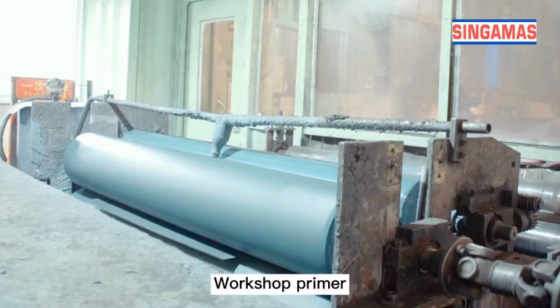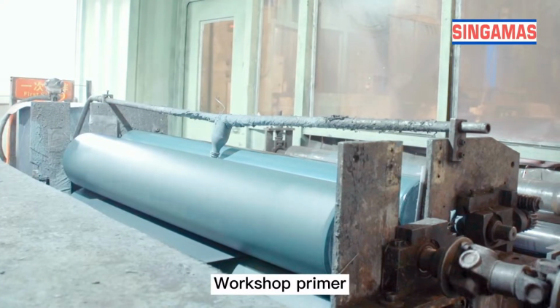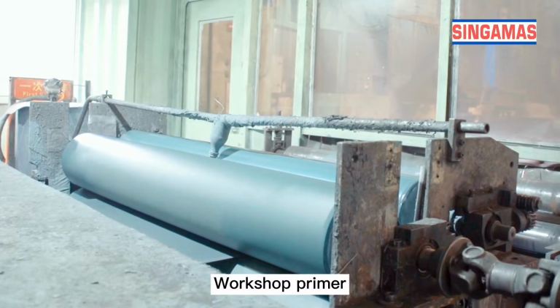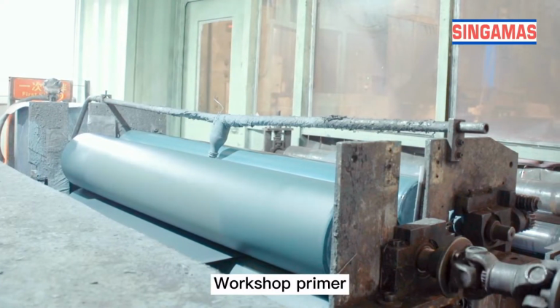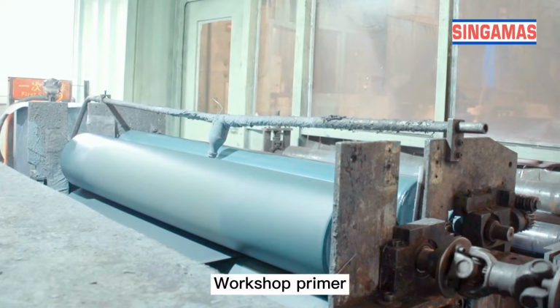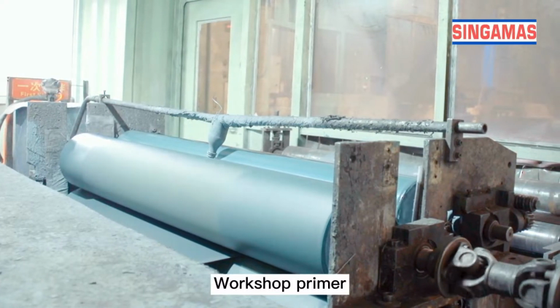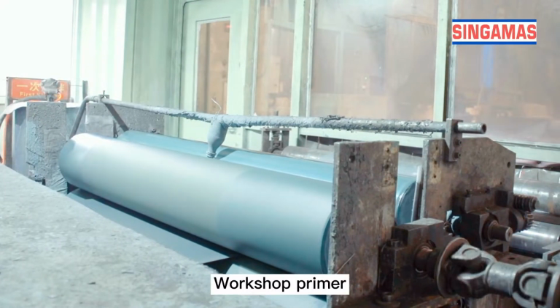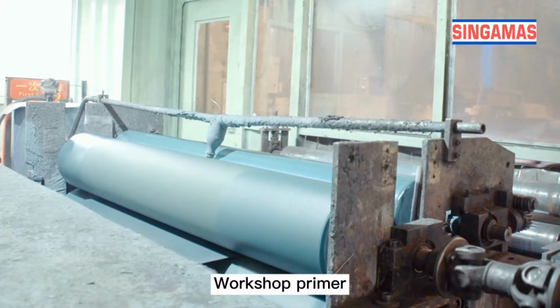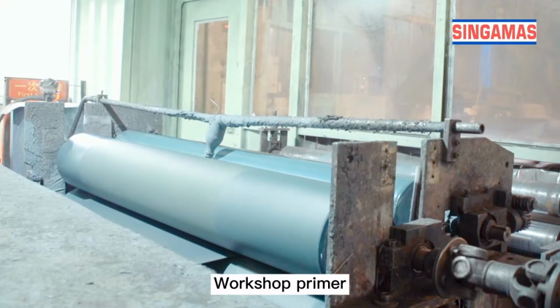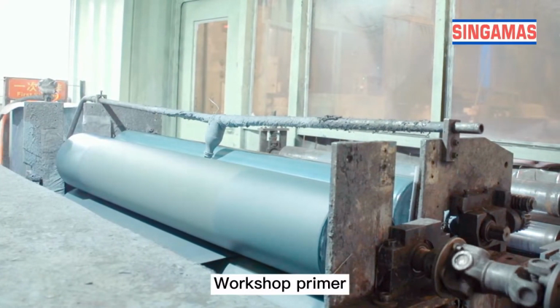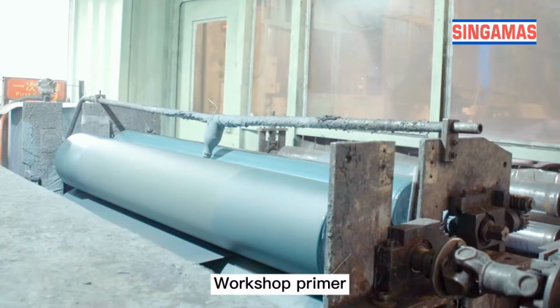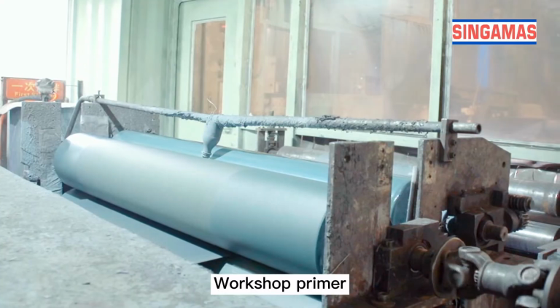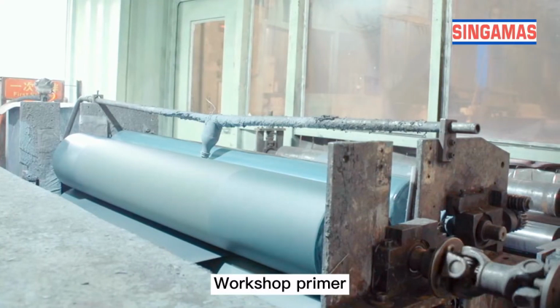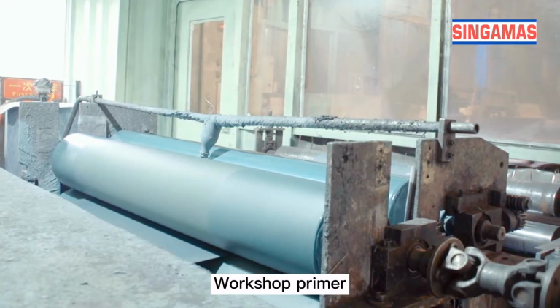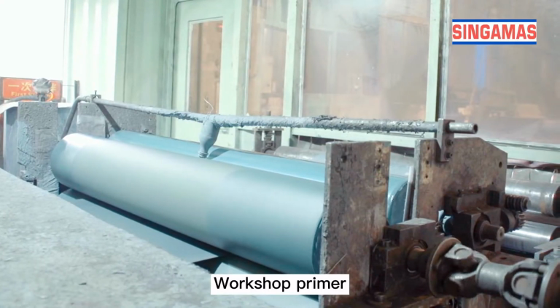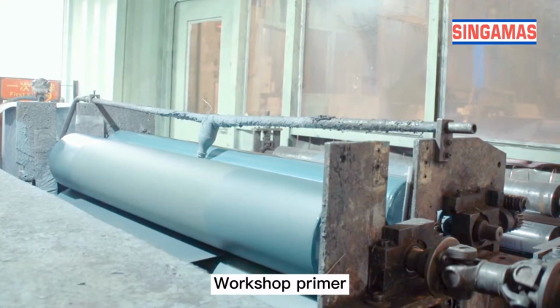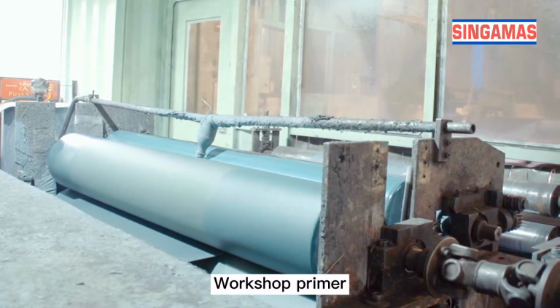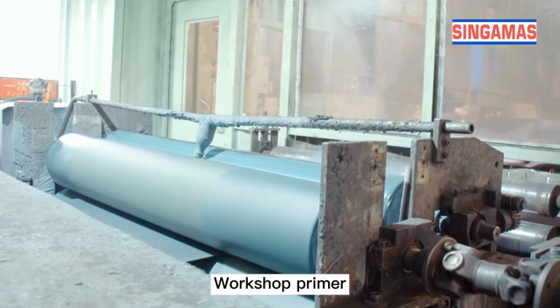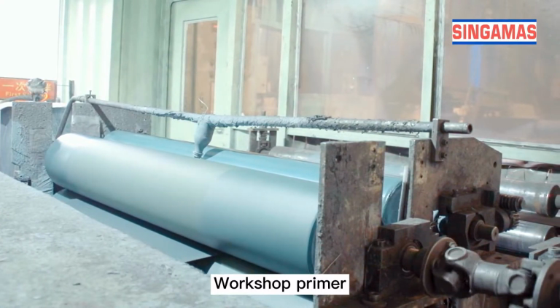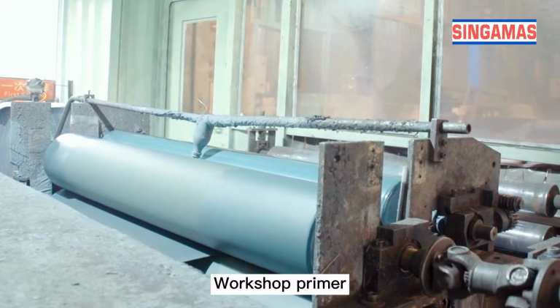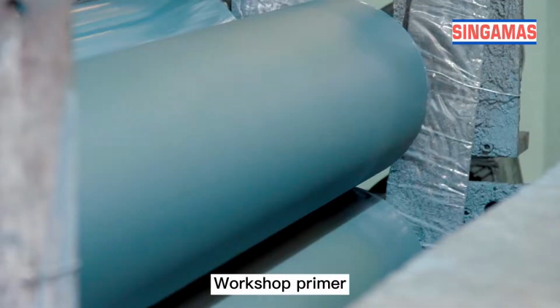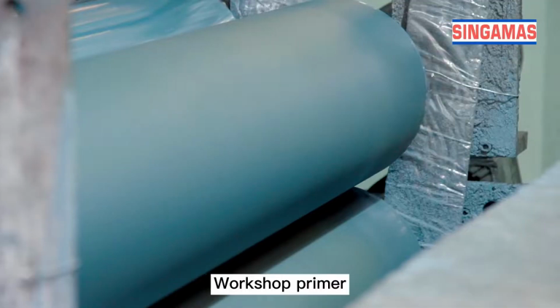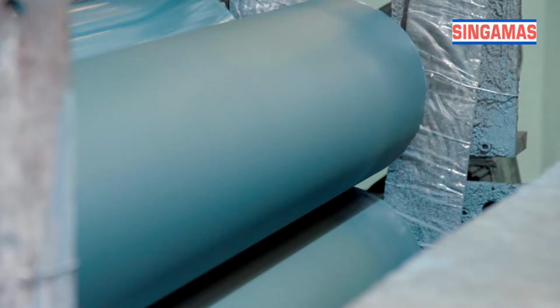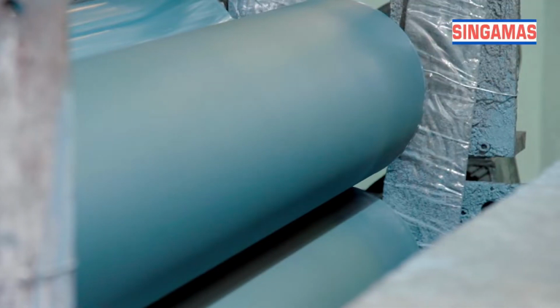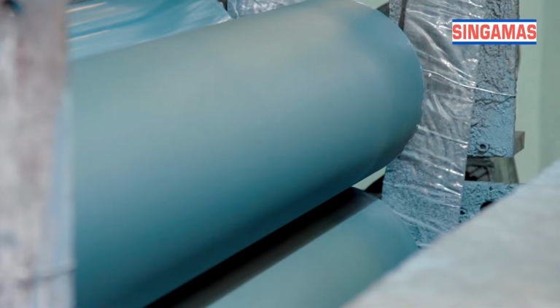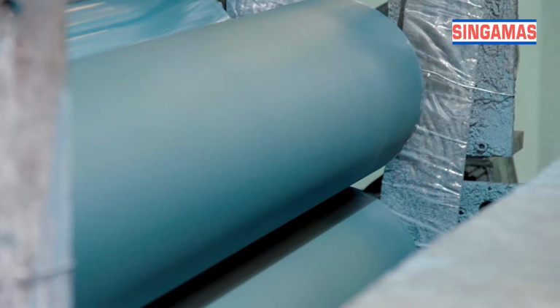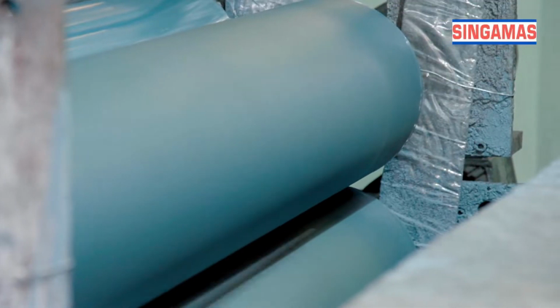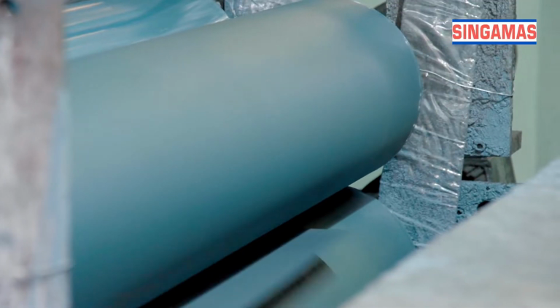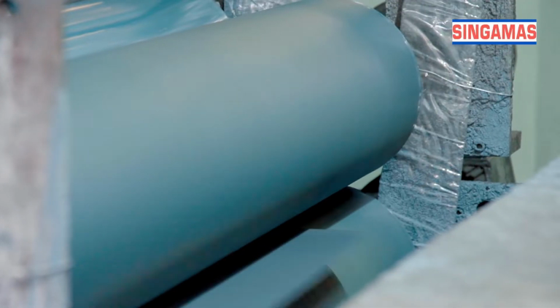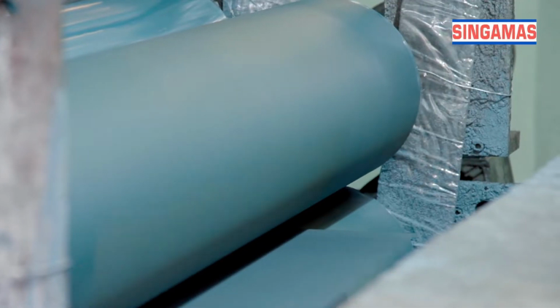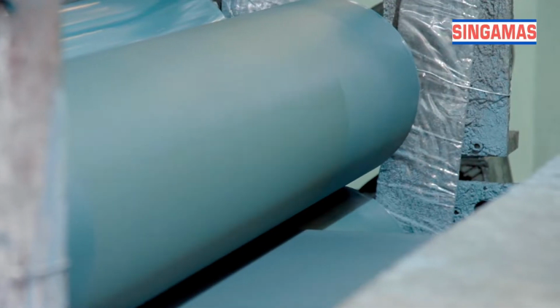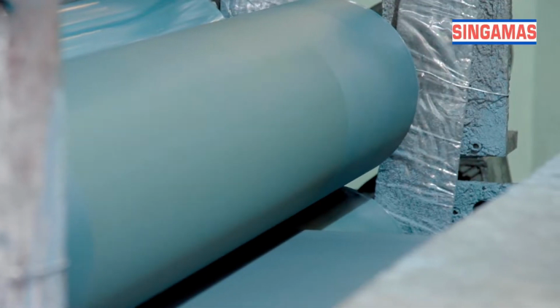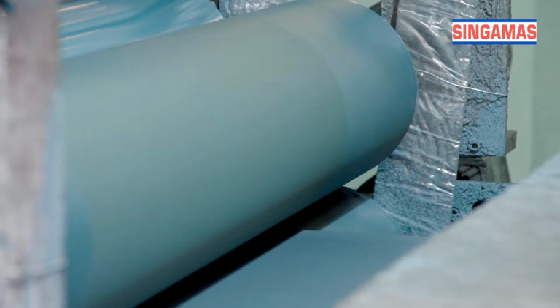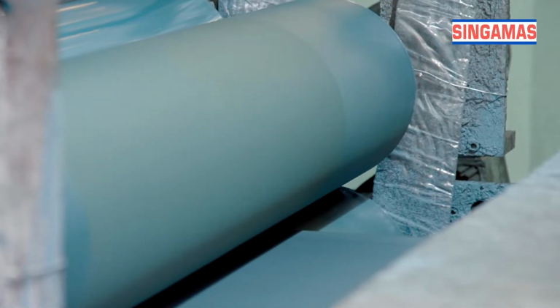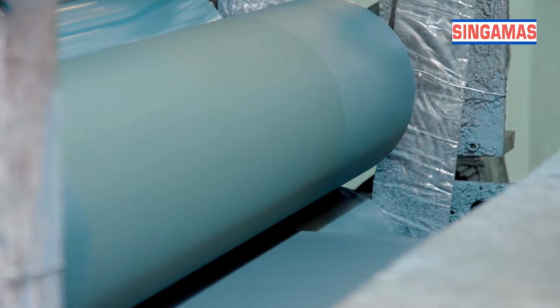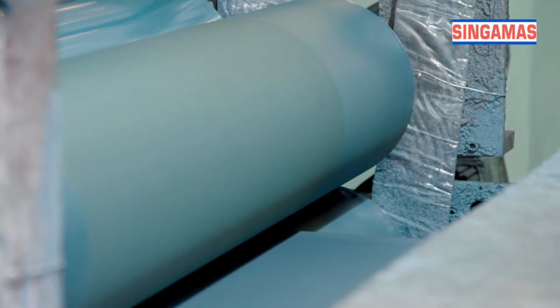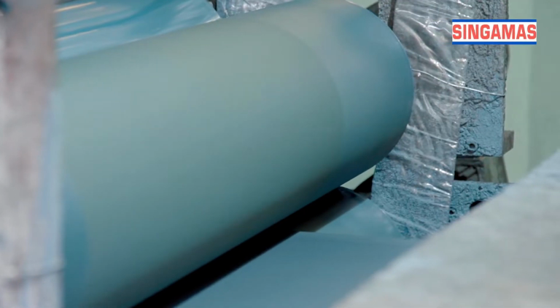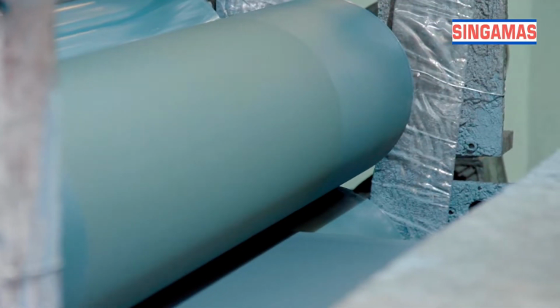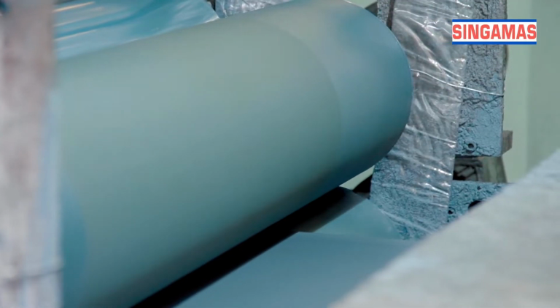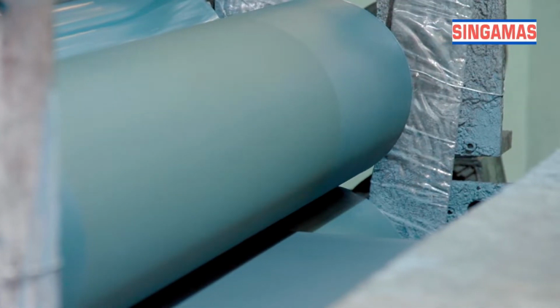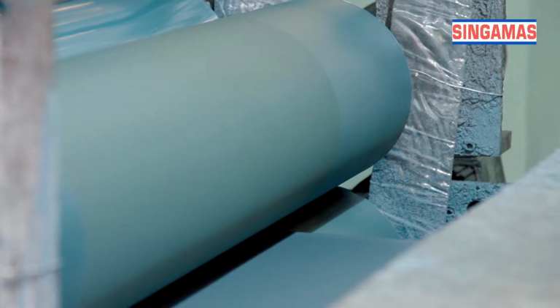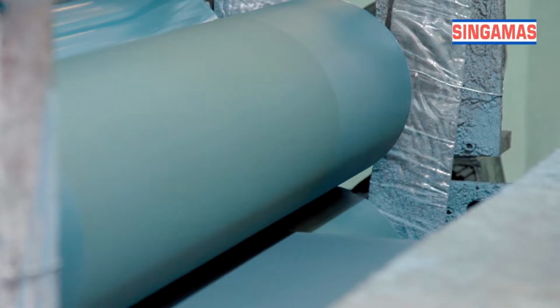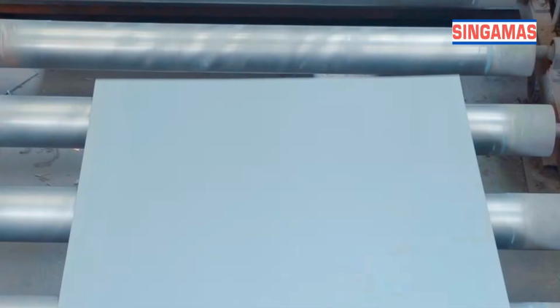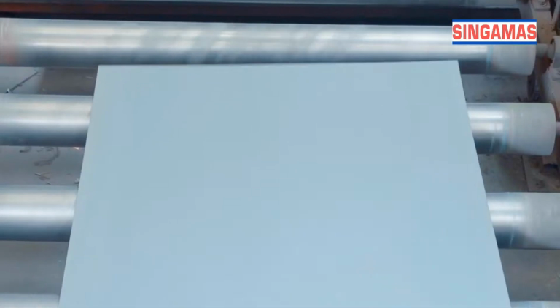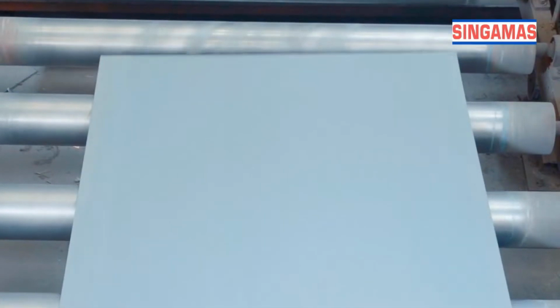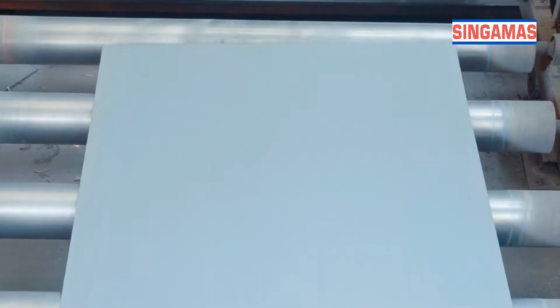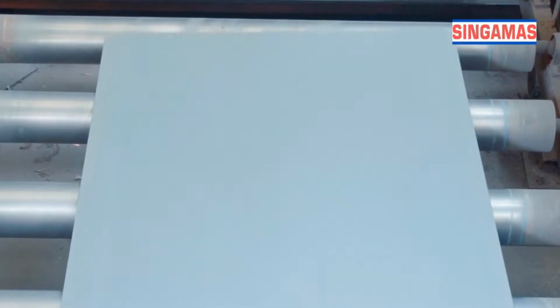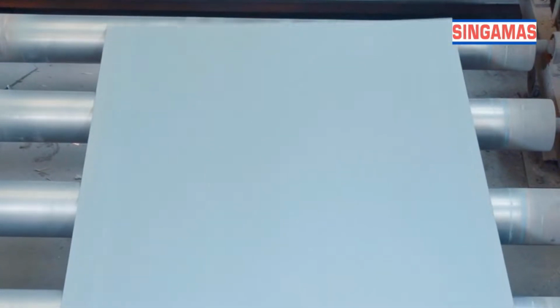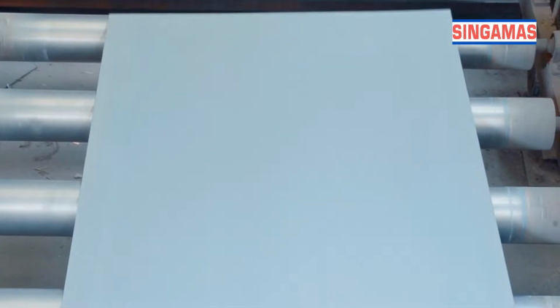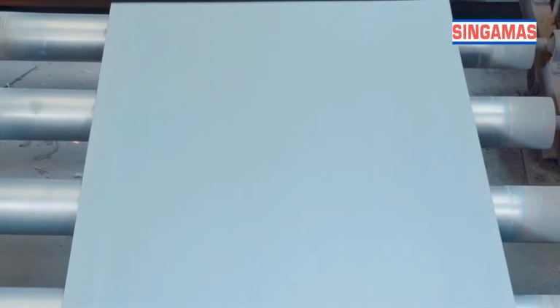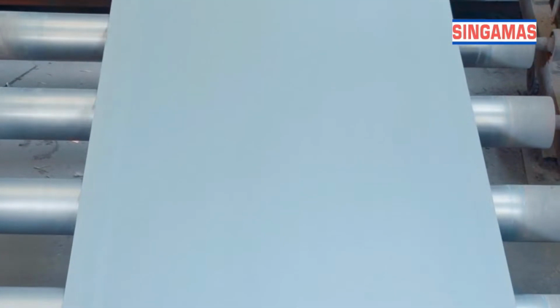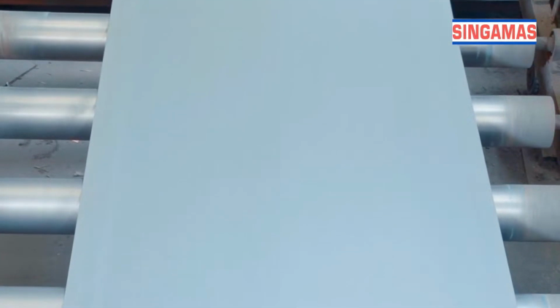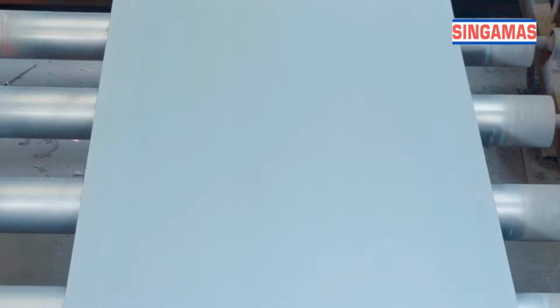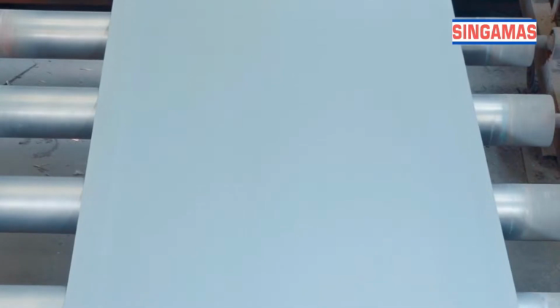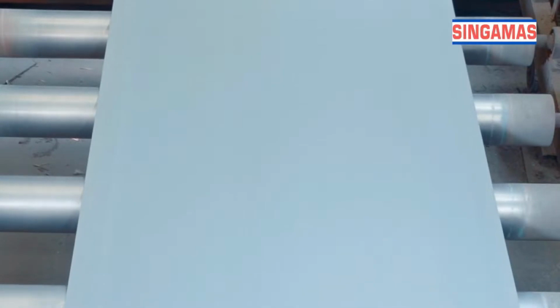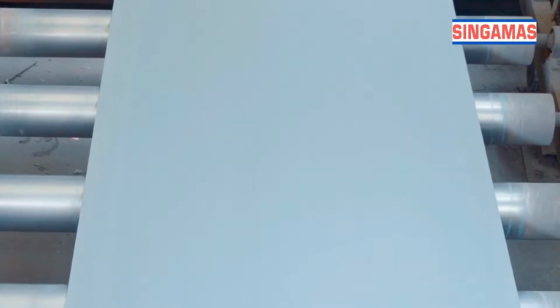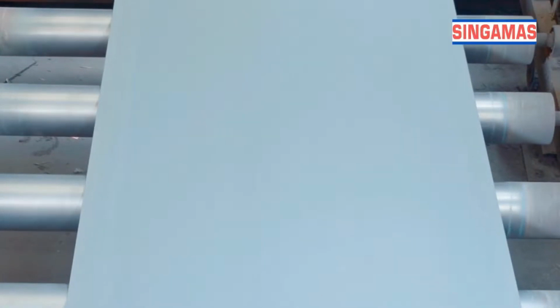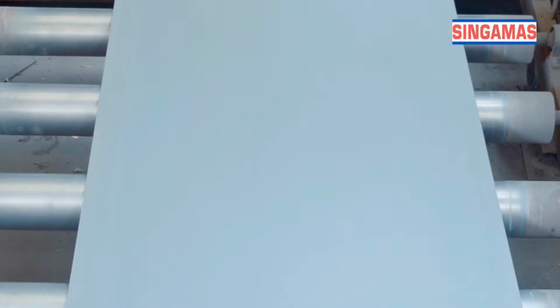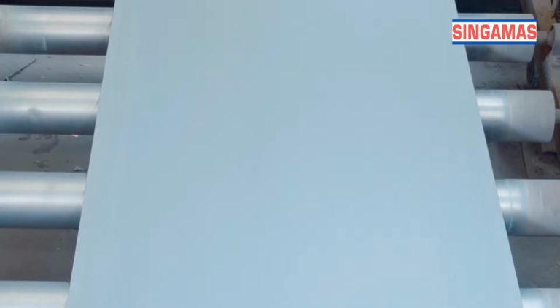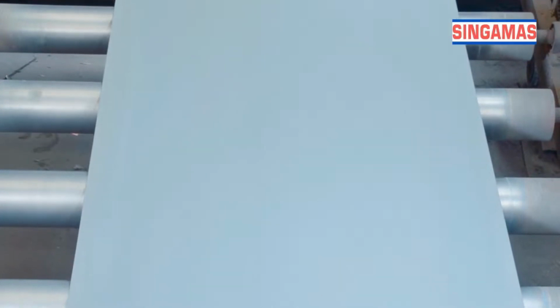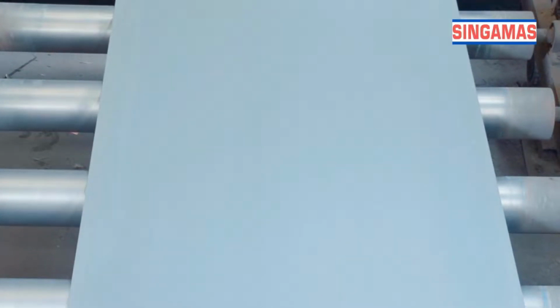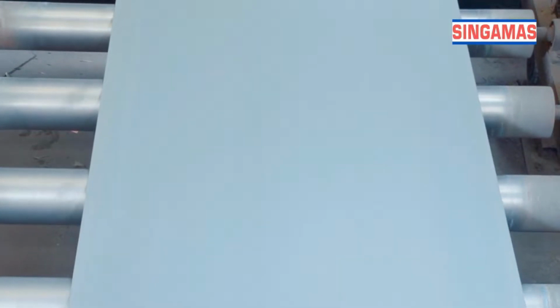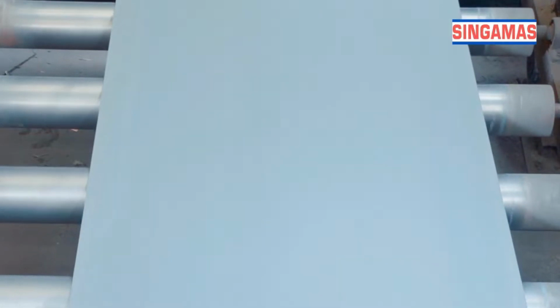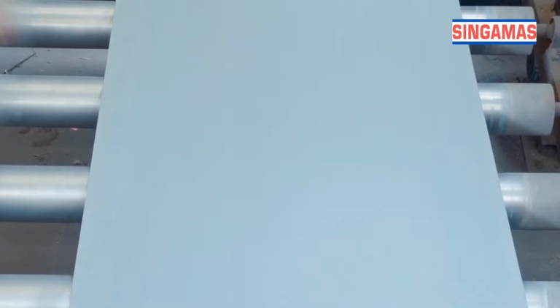Workshop Primer. After shot blasting and rust removal, apply zinc grit primer on the steel to protect the steel surface.